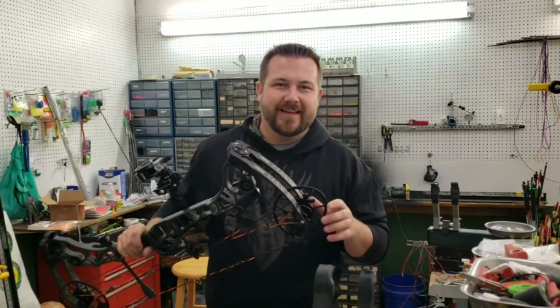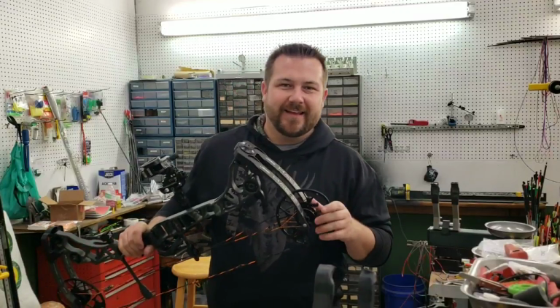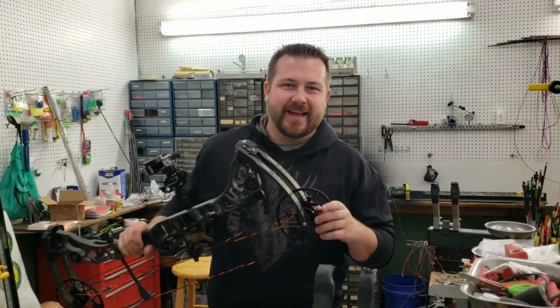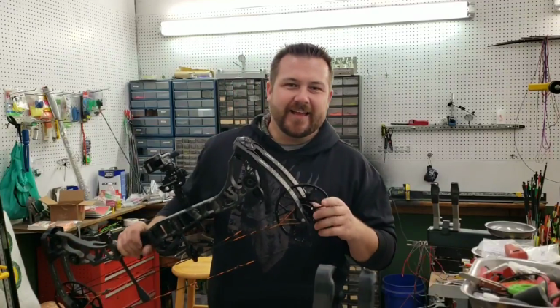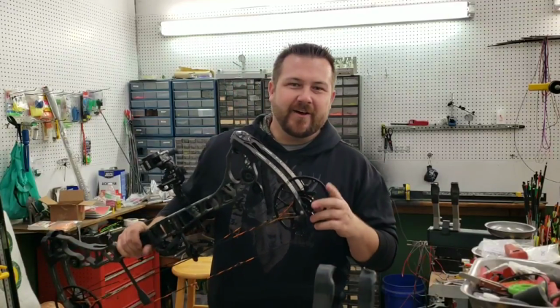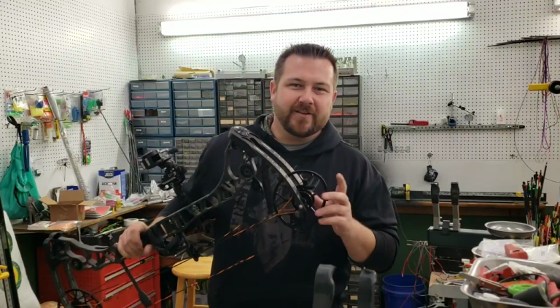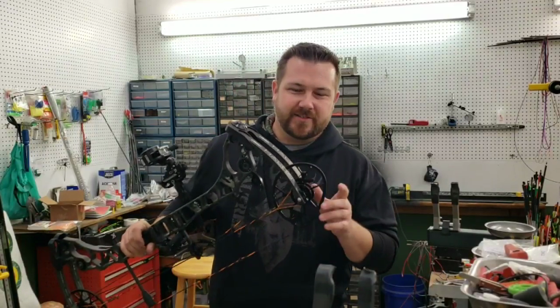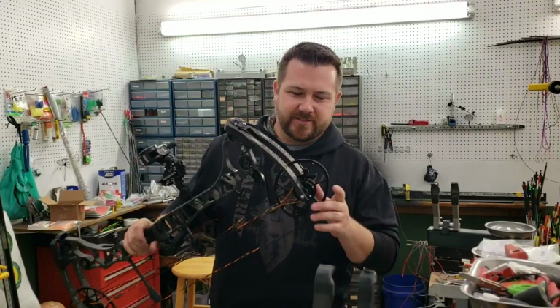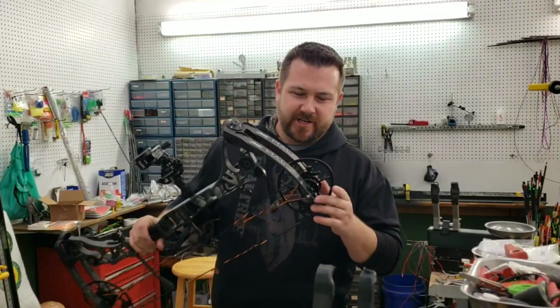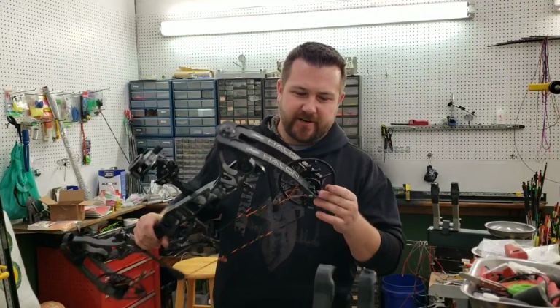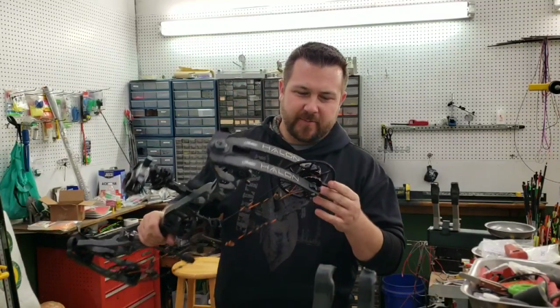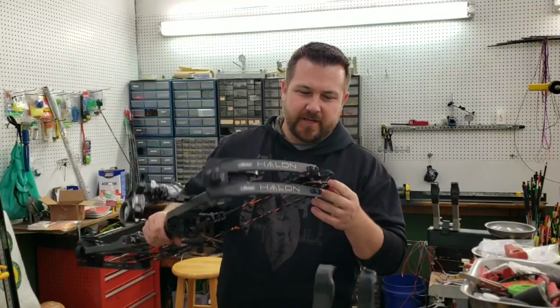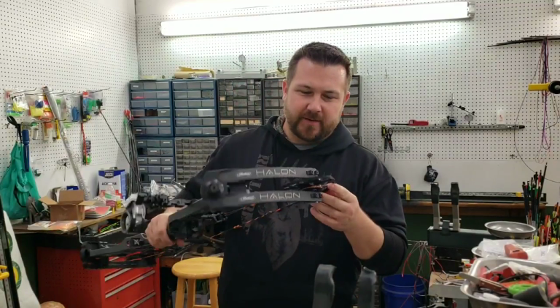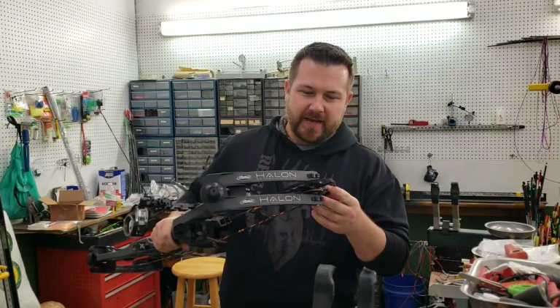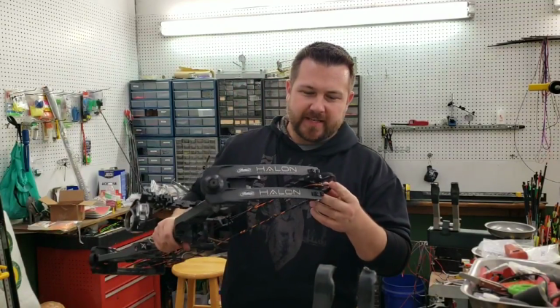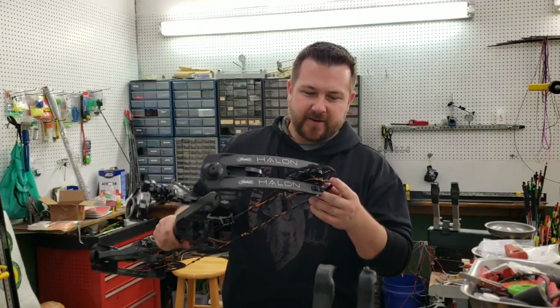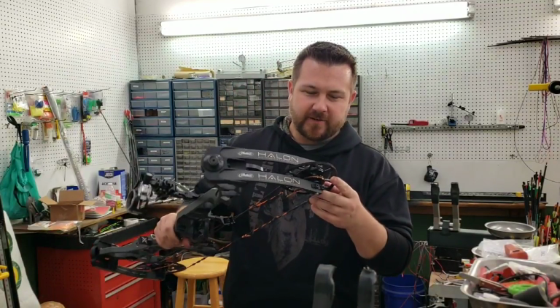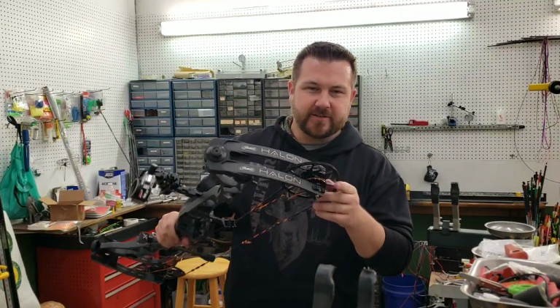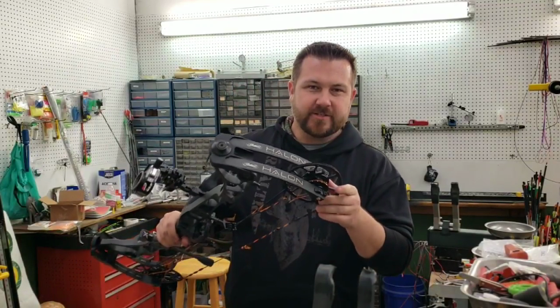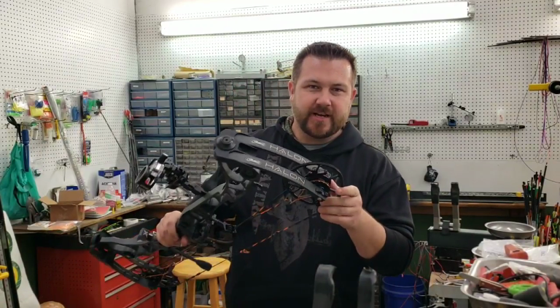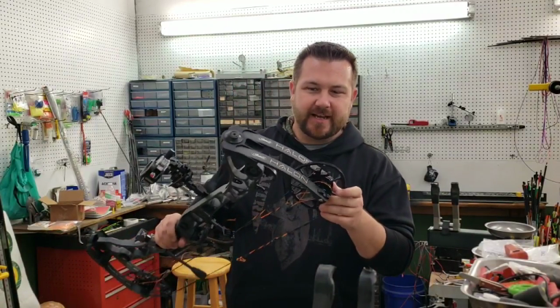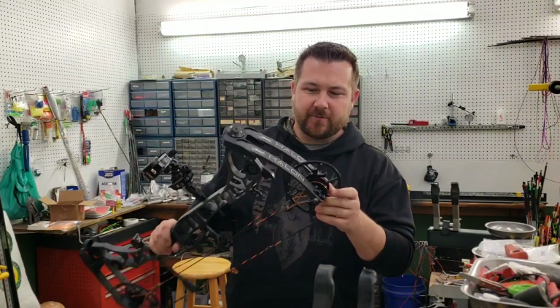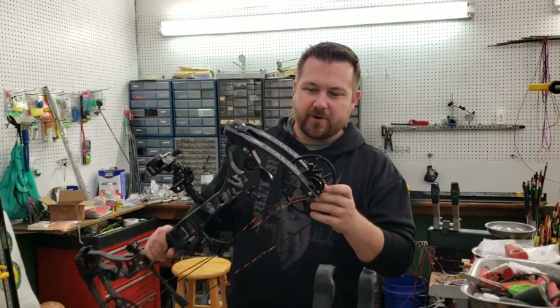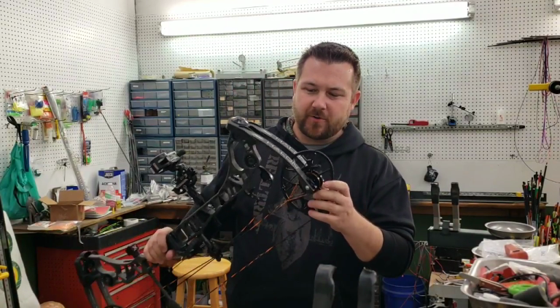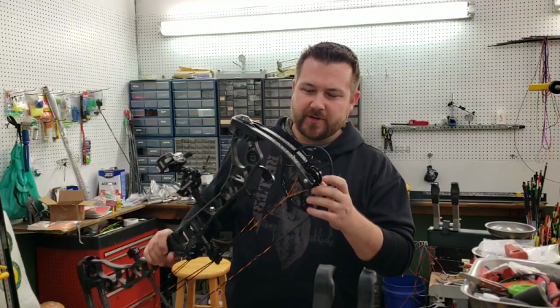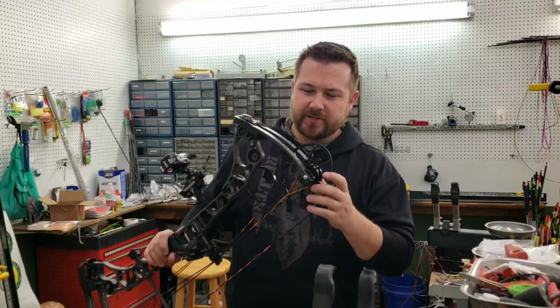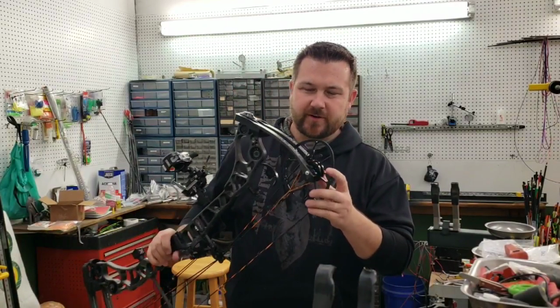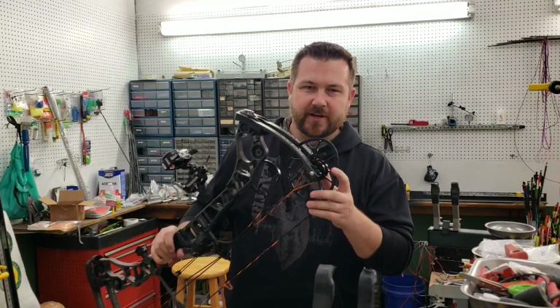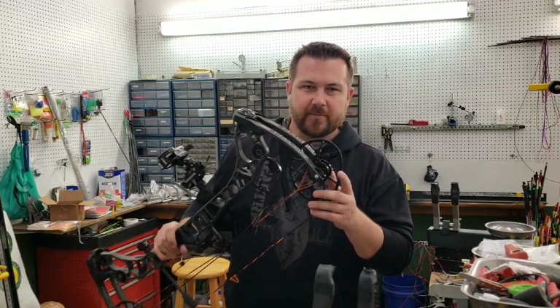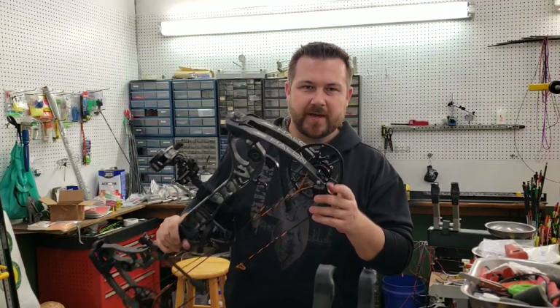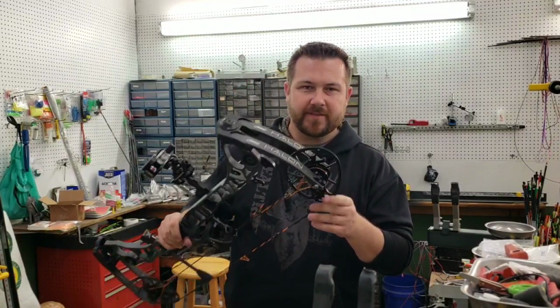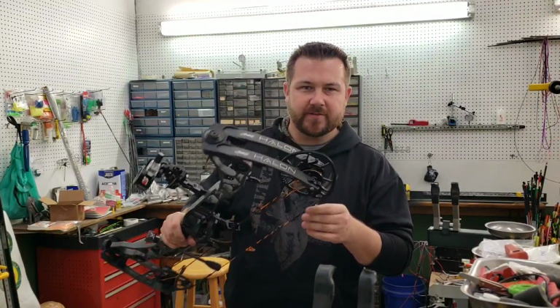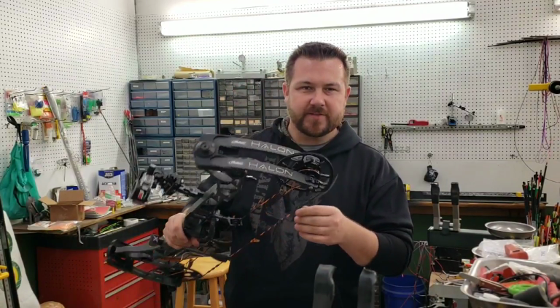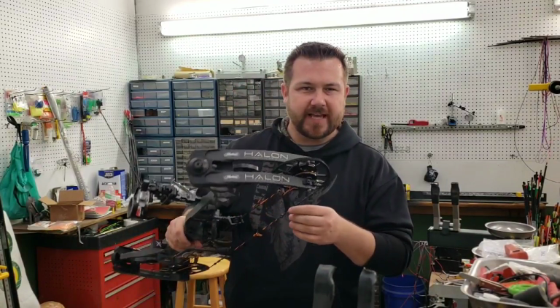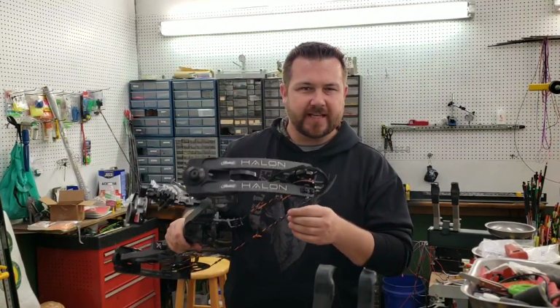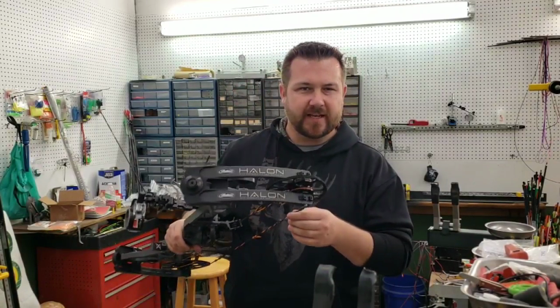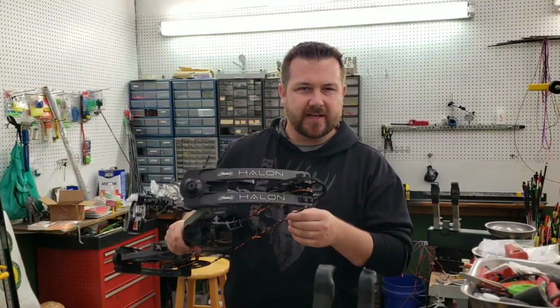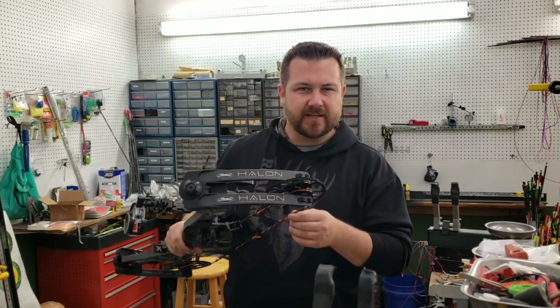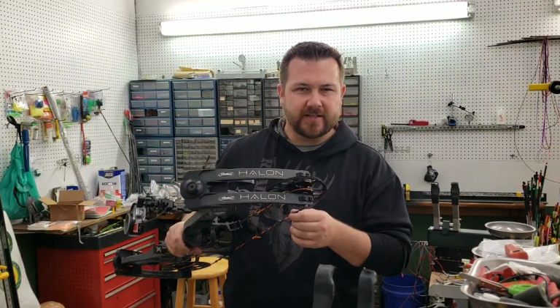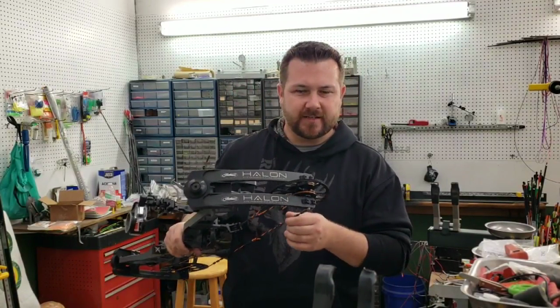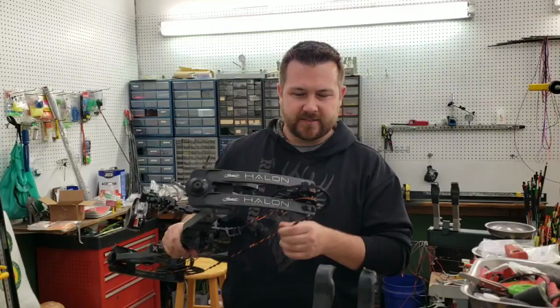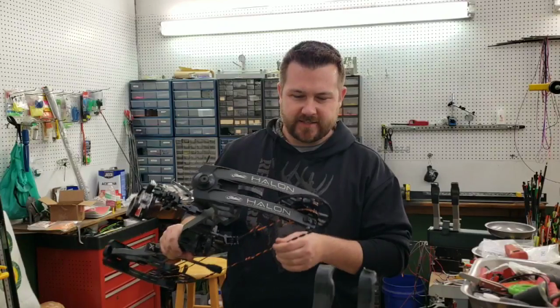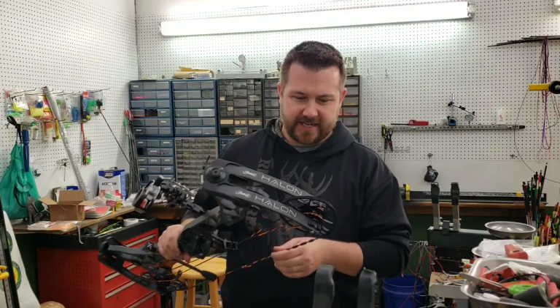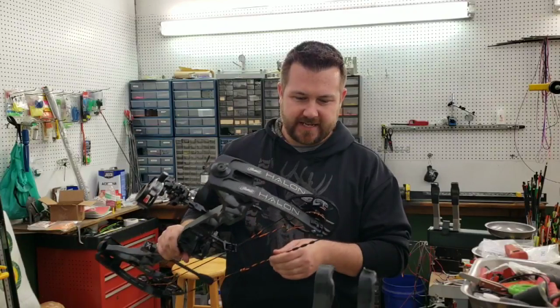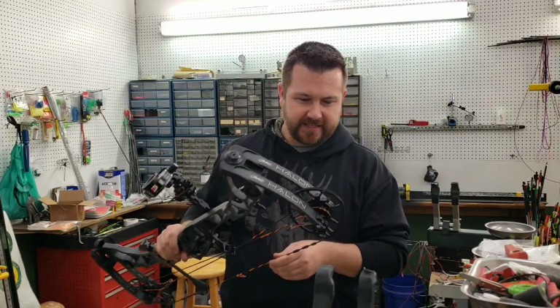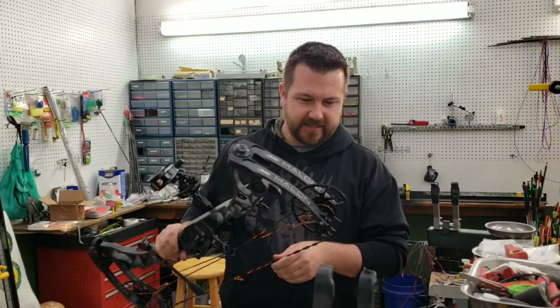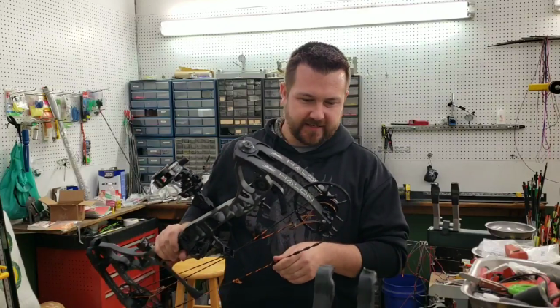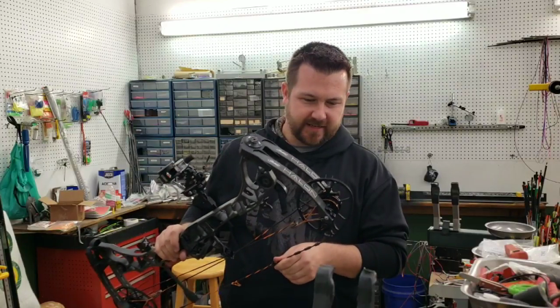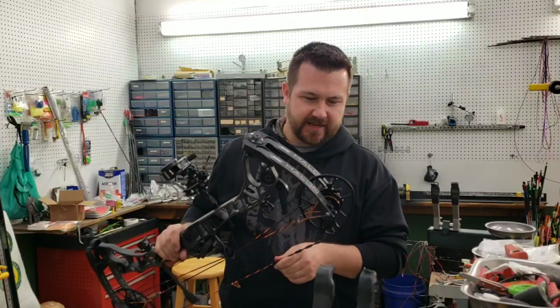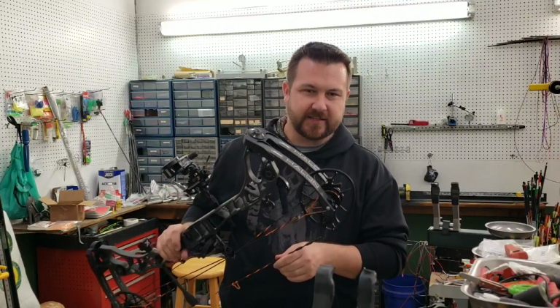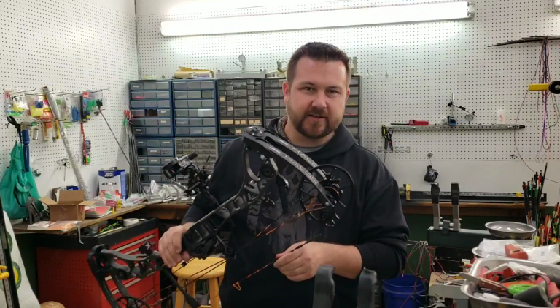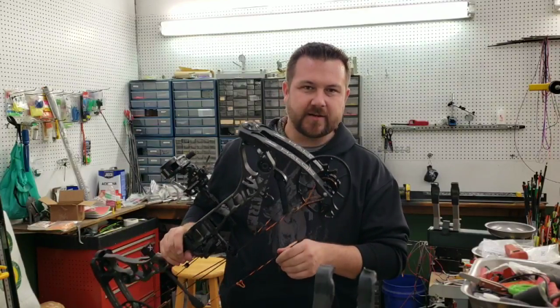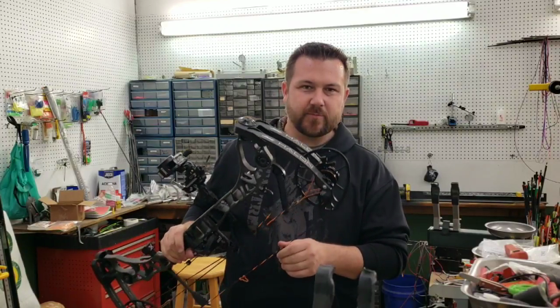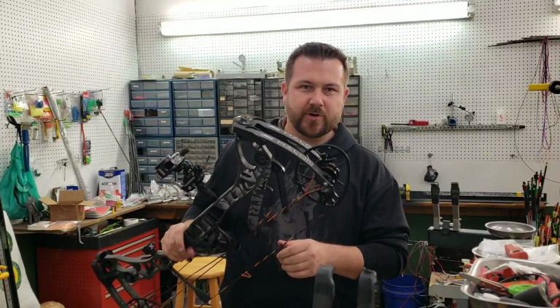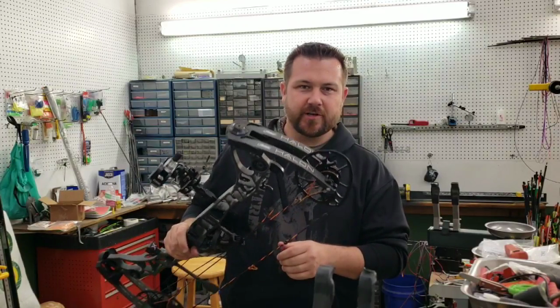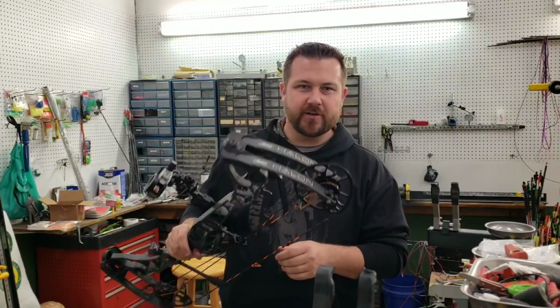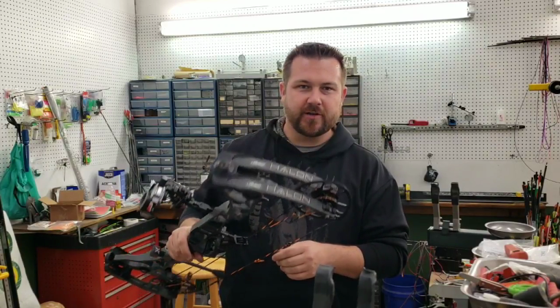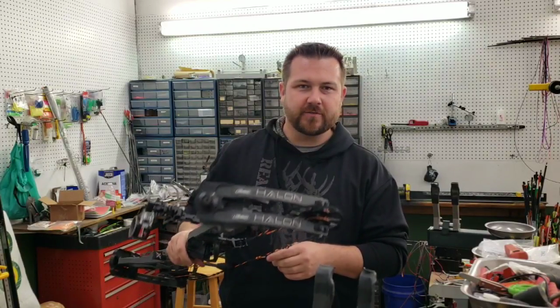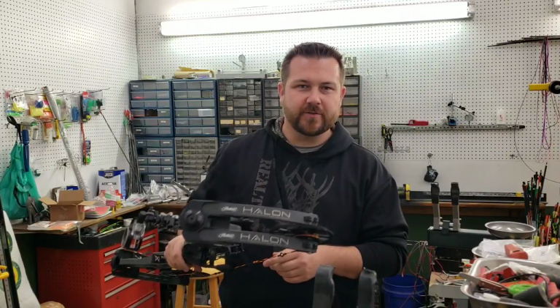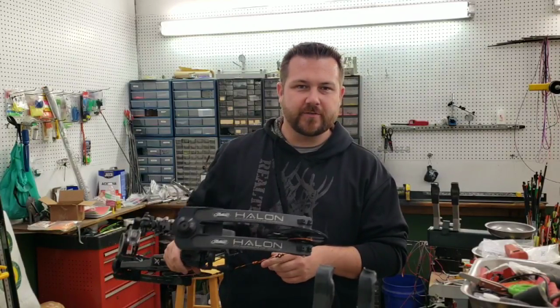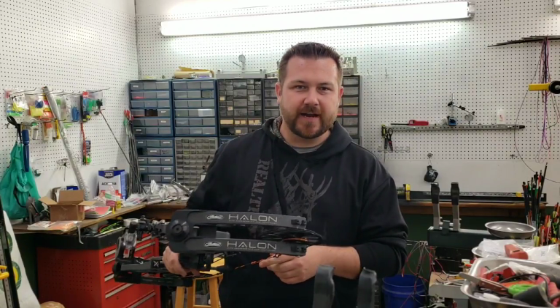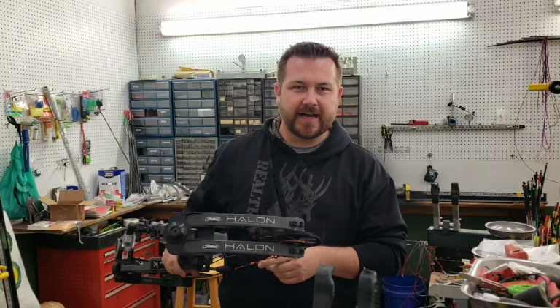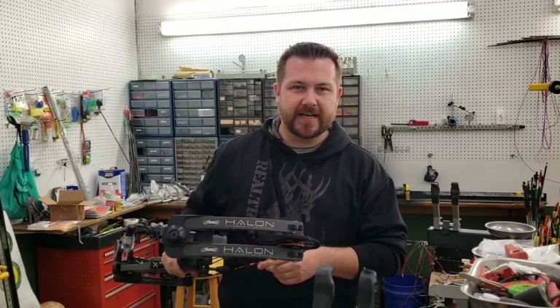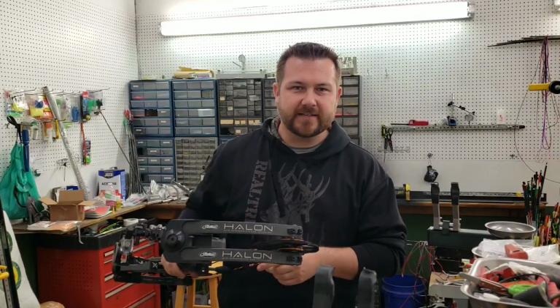Hey y'all, this is Jeremy back at the Archery Shack. We're going to restring a Matthews Halon today, and I thought I'd bring you along for the ride.